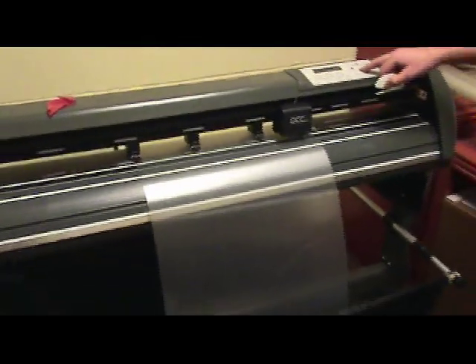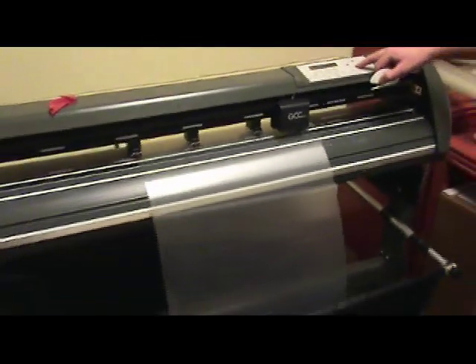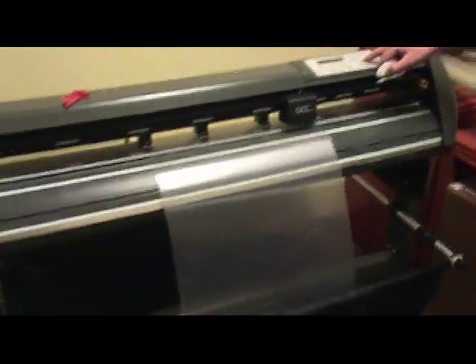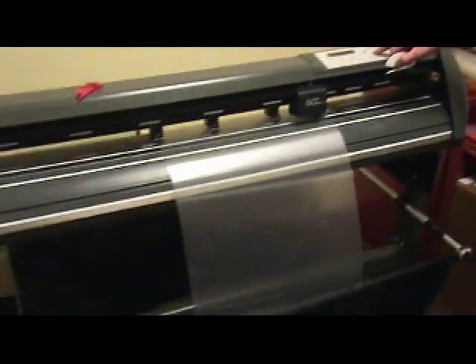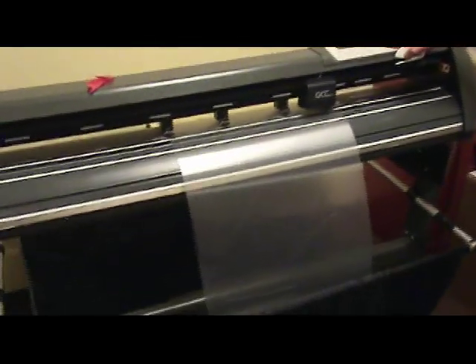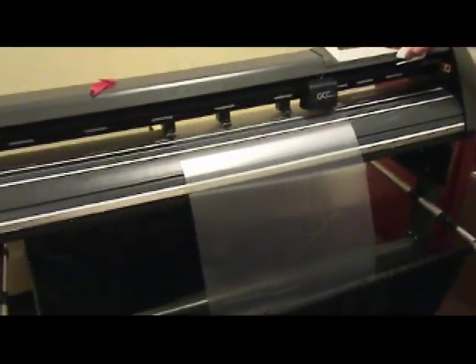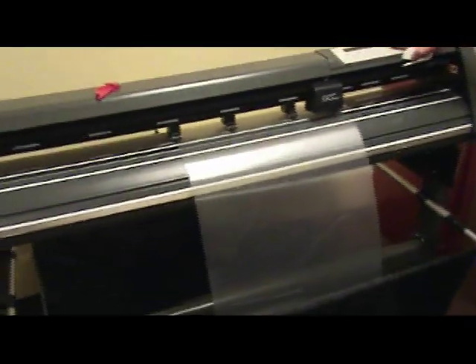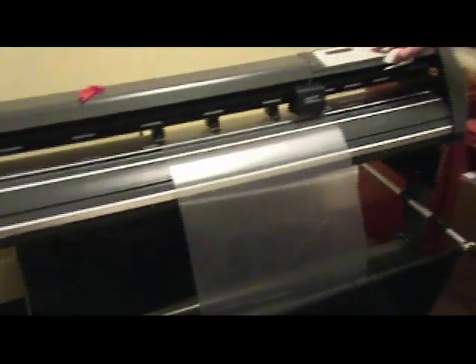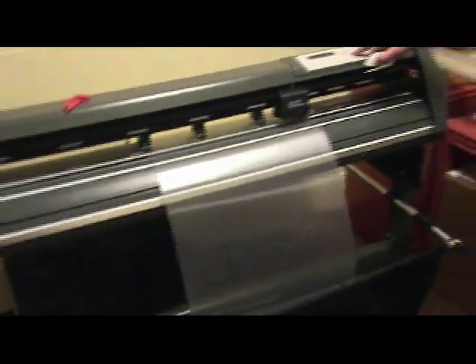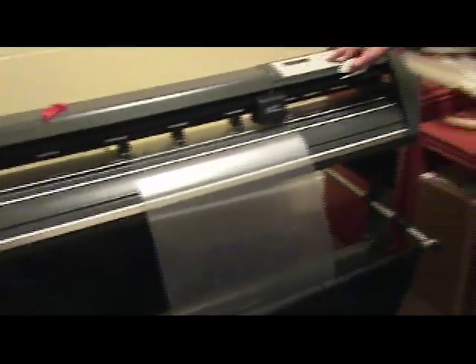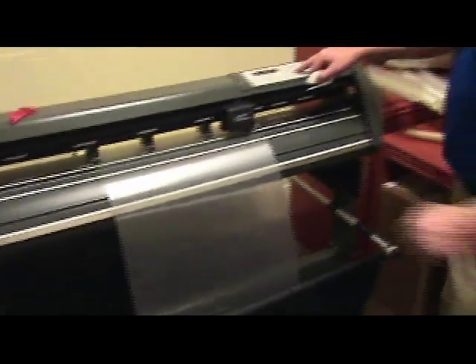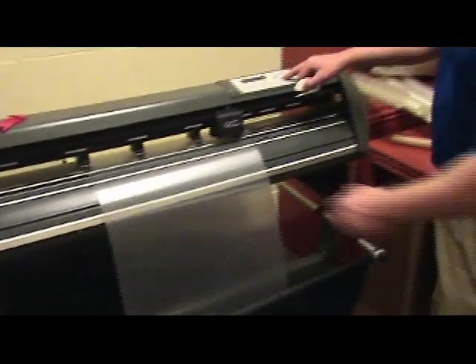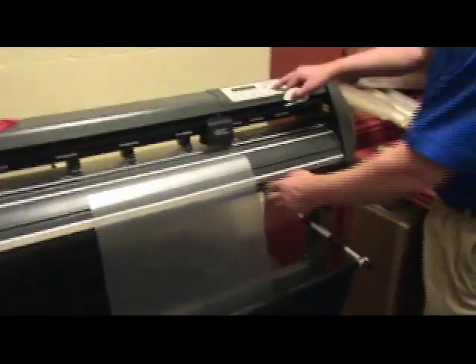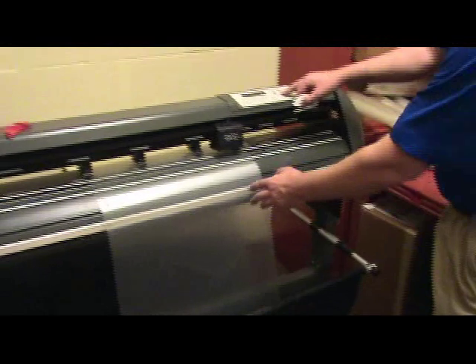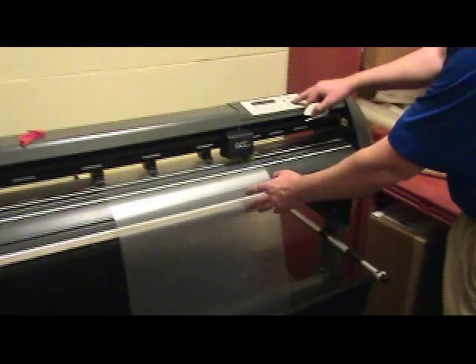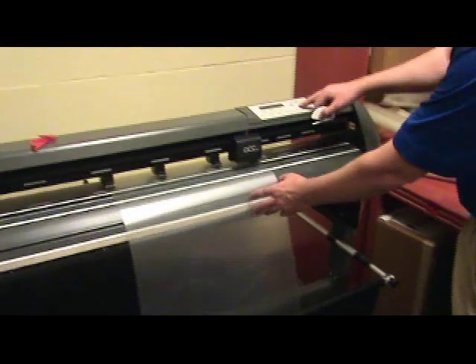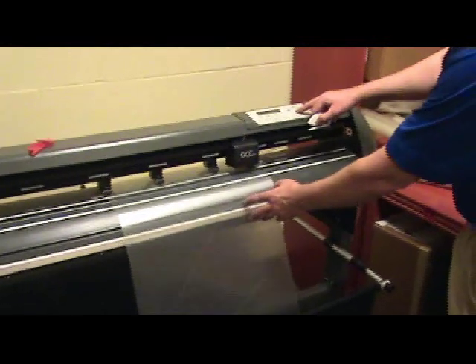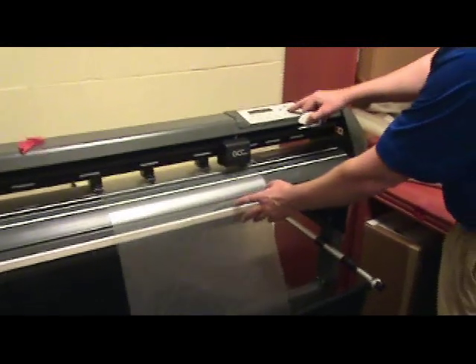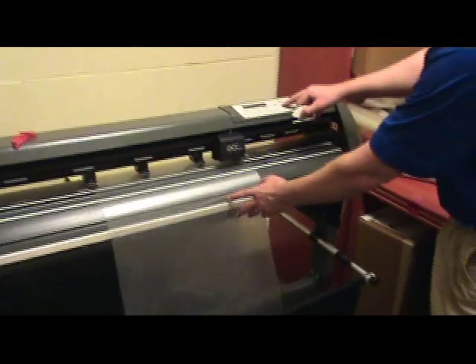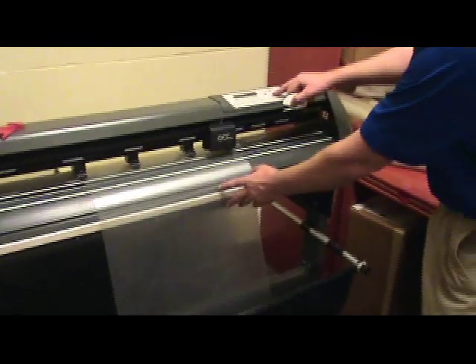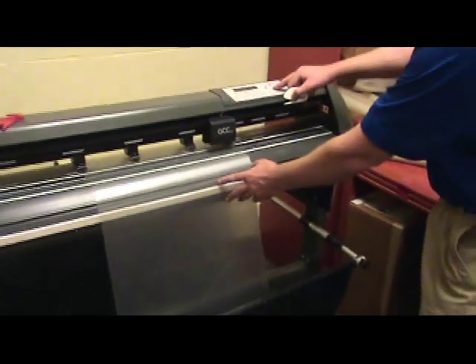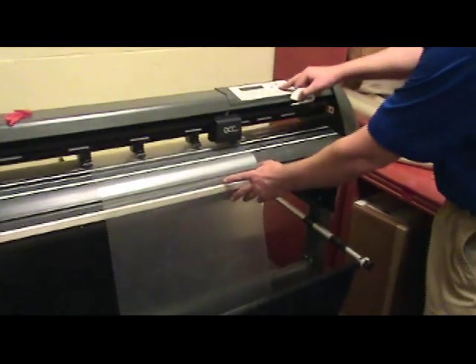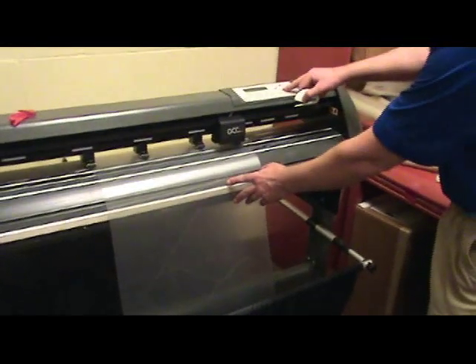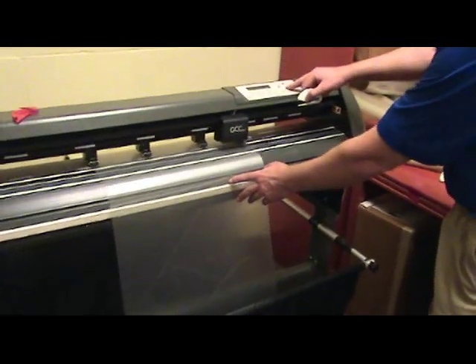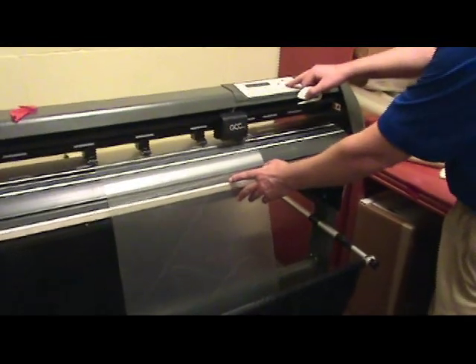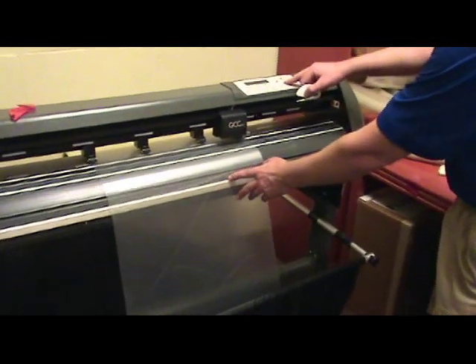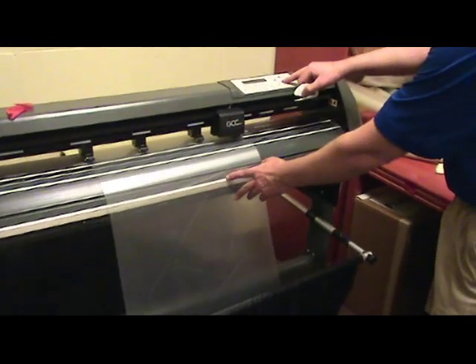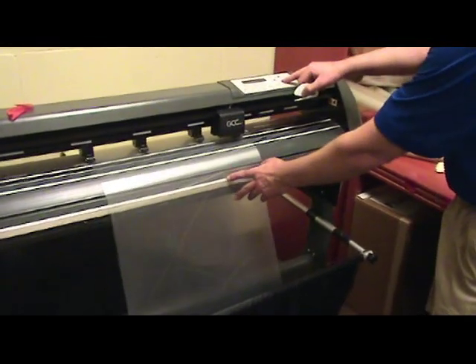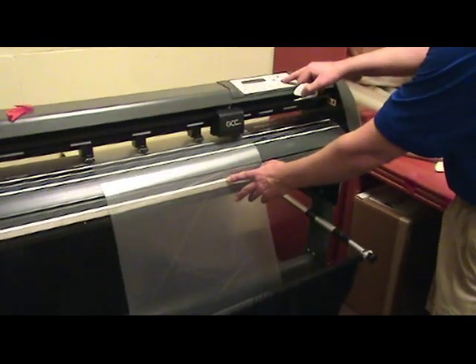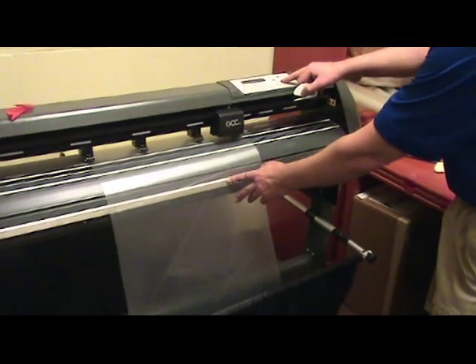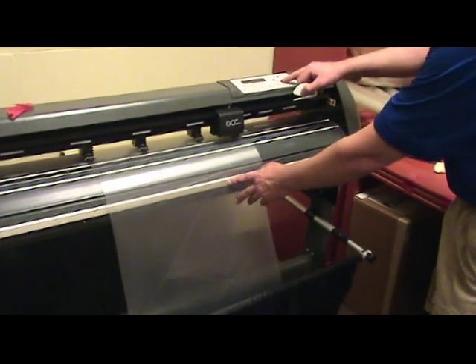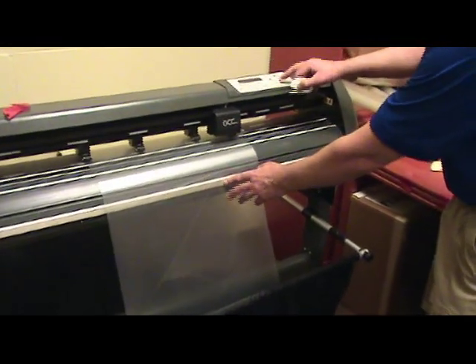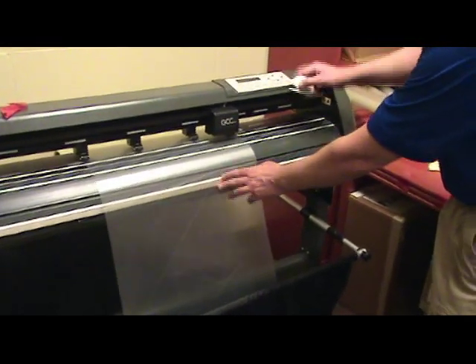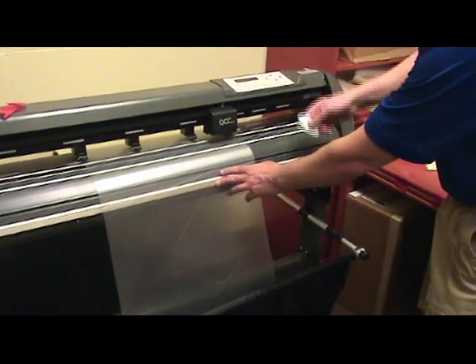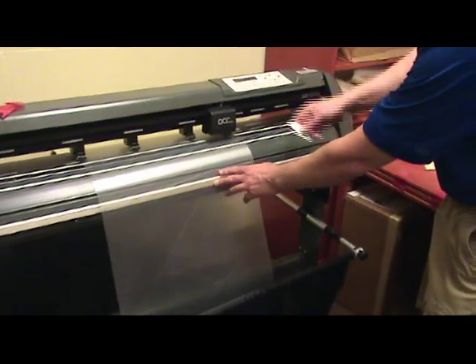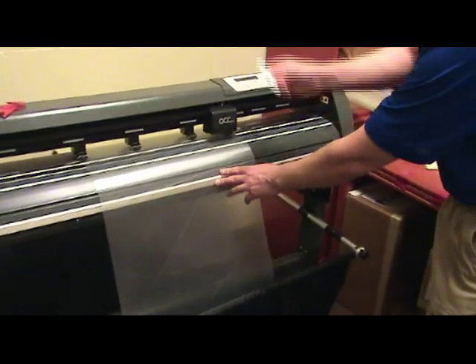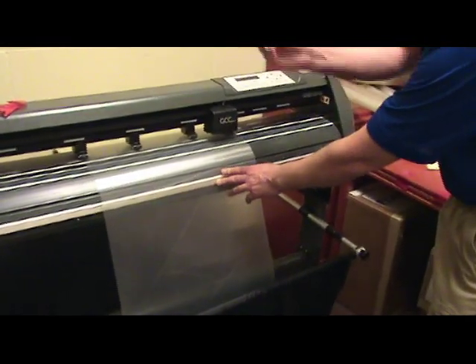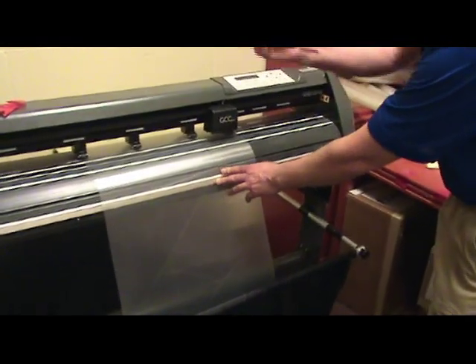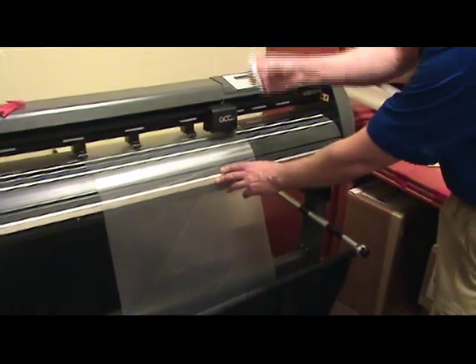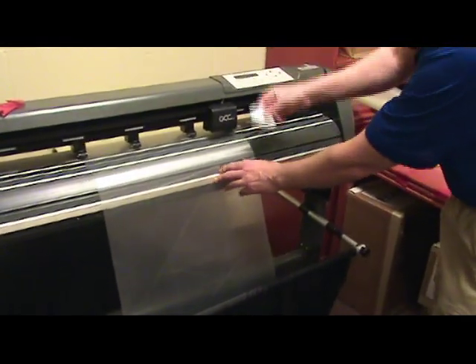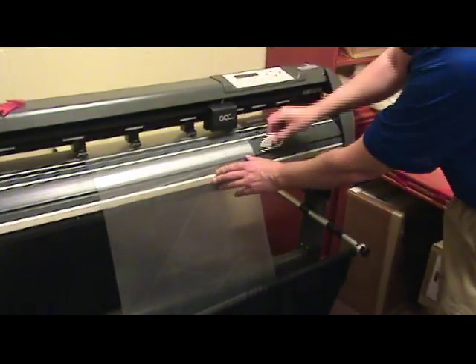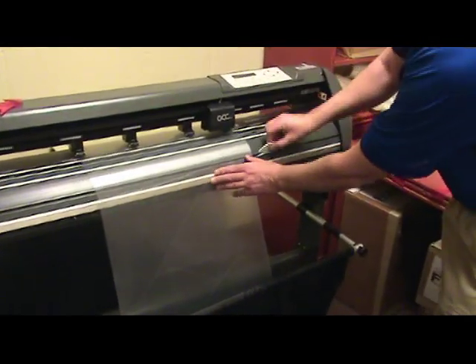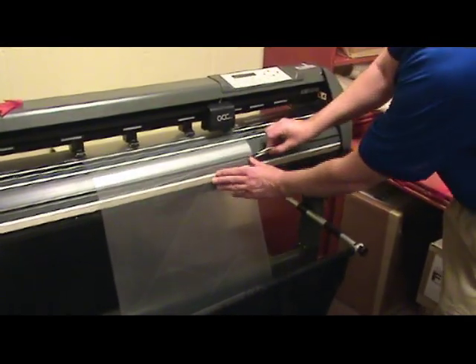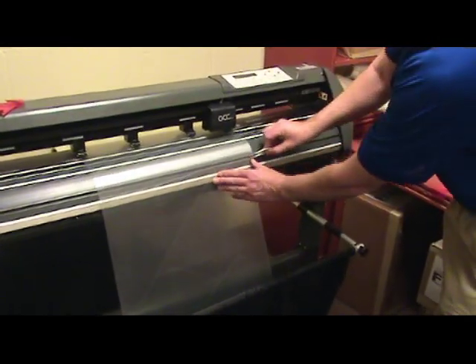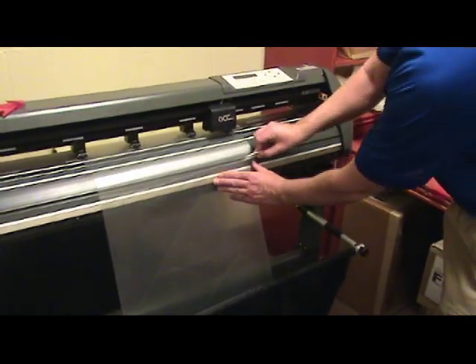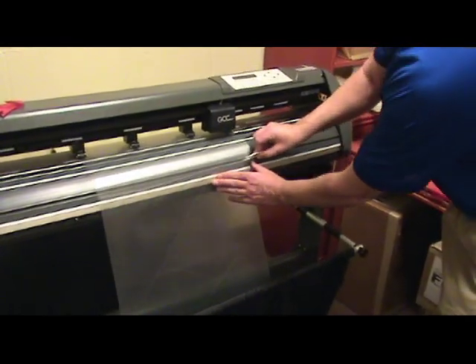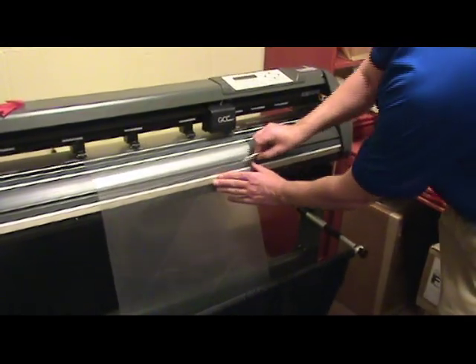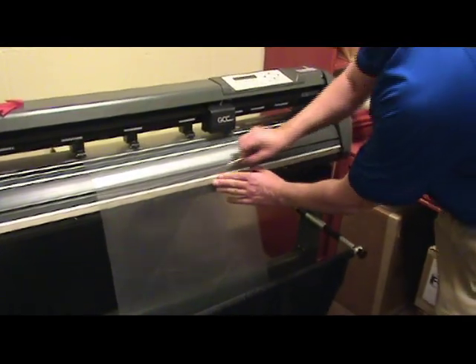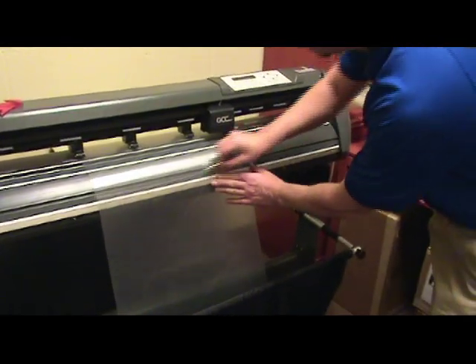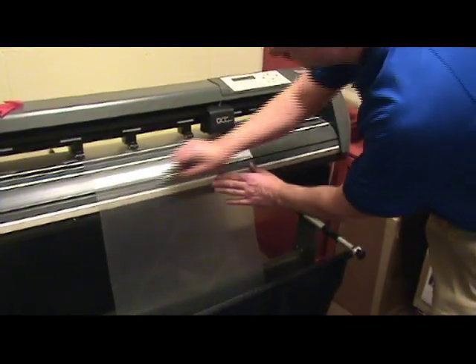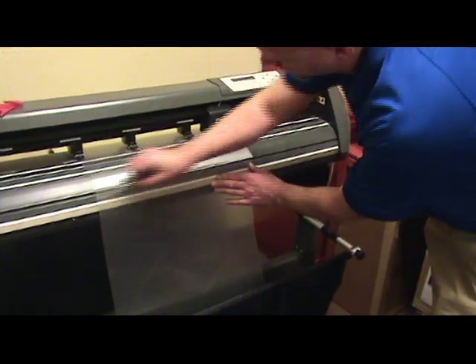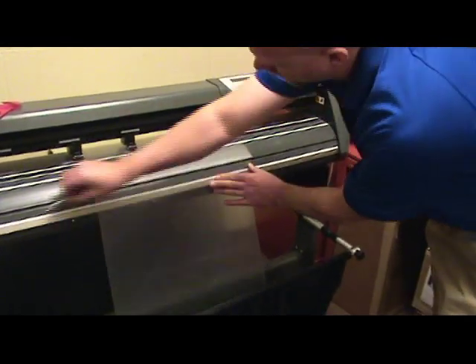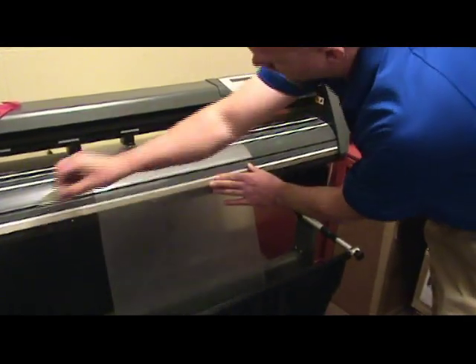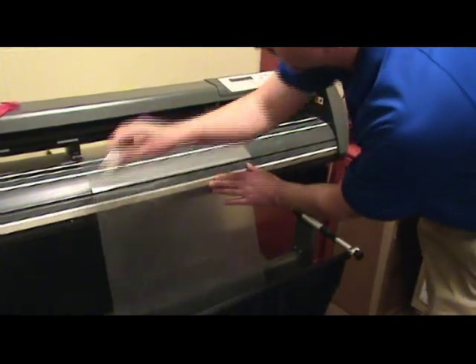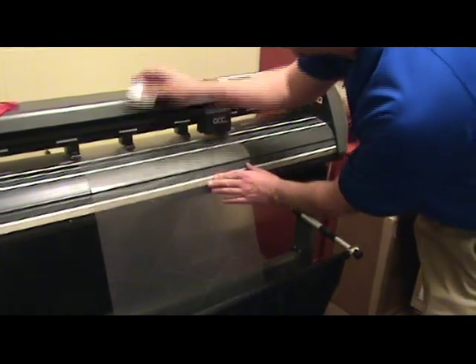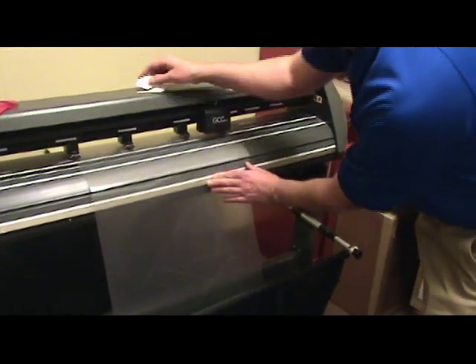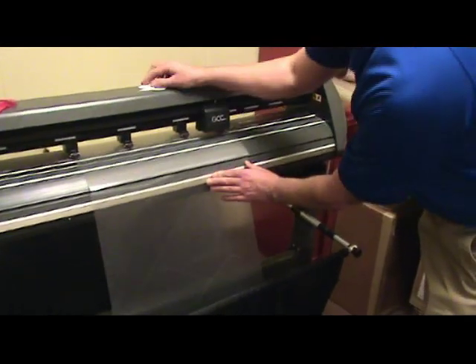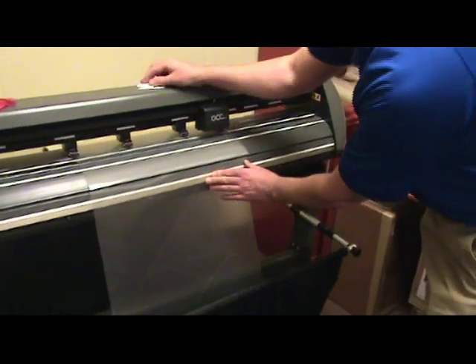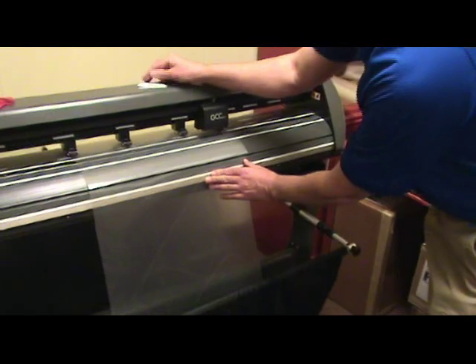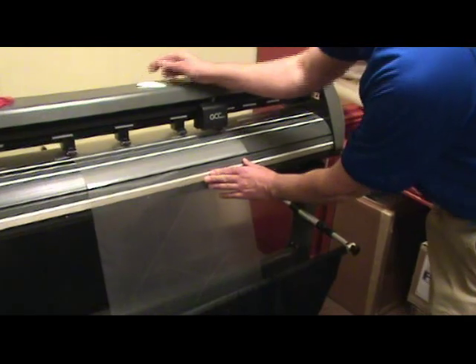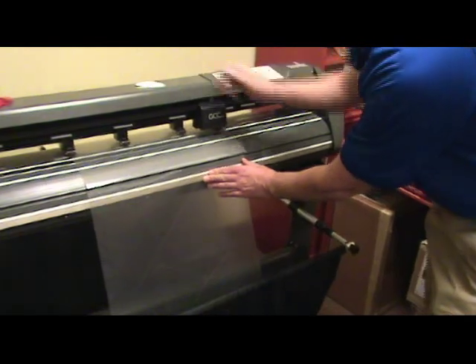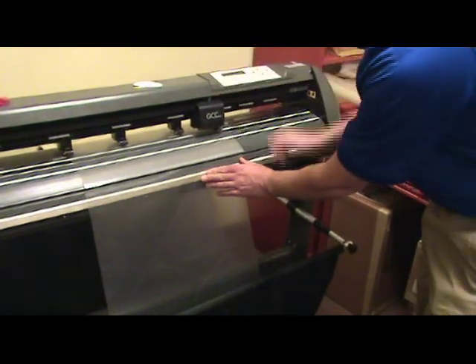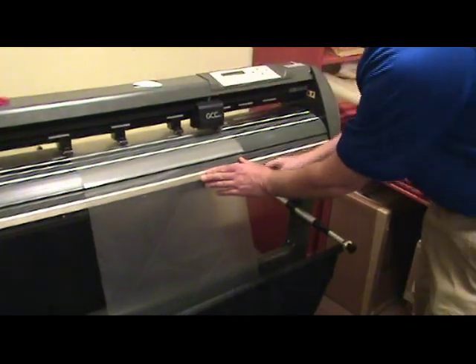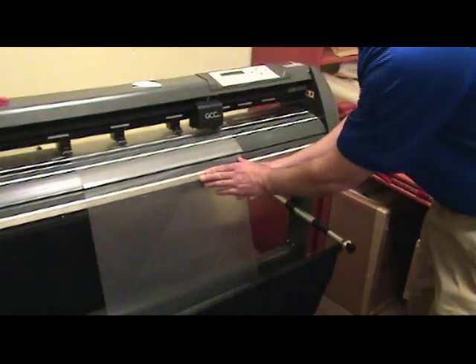When the kit is done cutting, feed it forward a little bit, then take our cutter and cut it off.